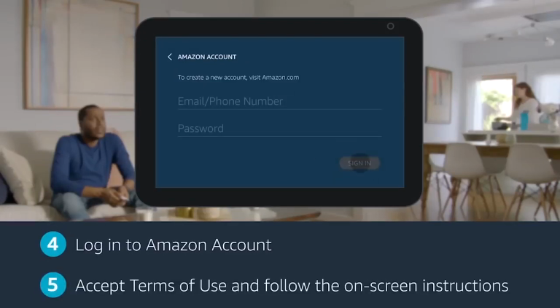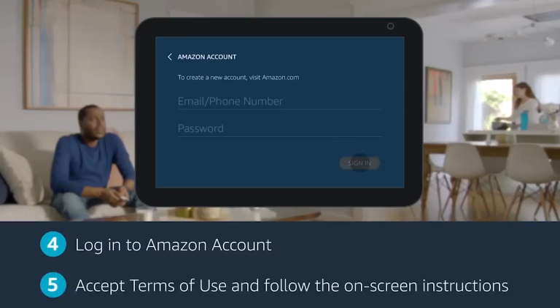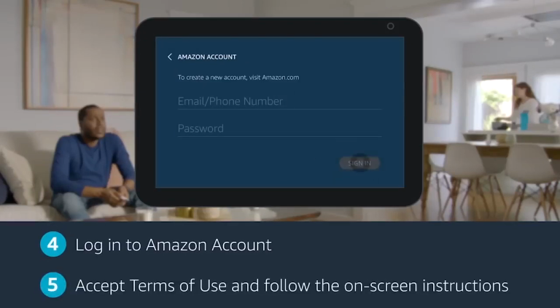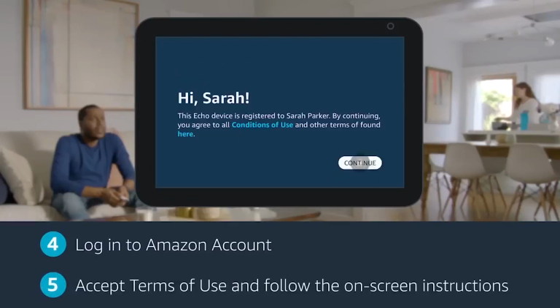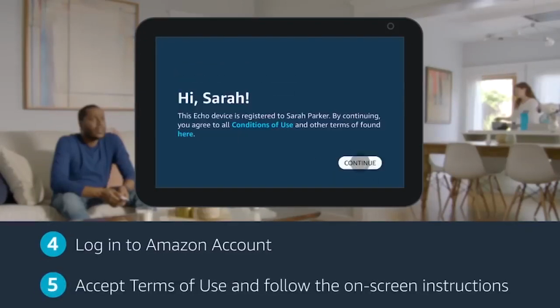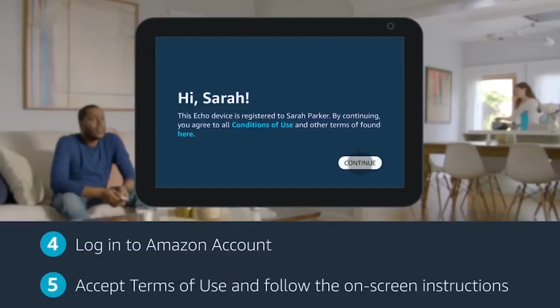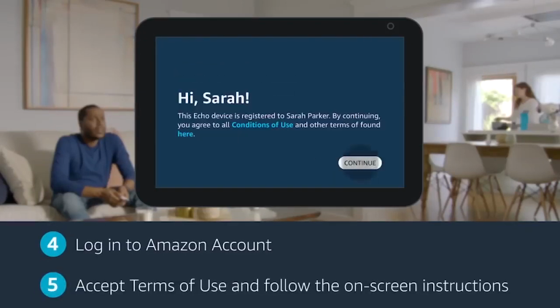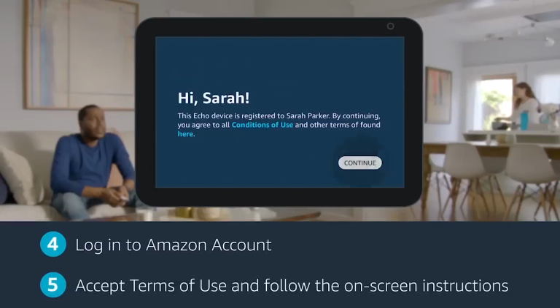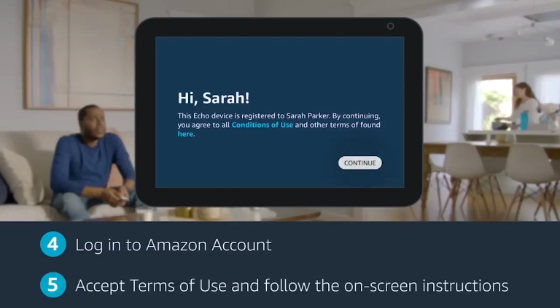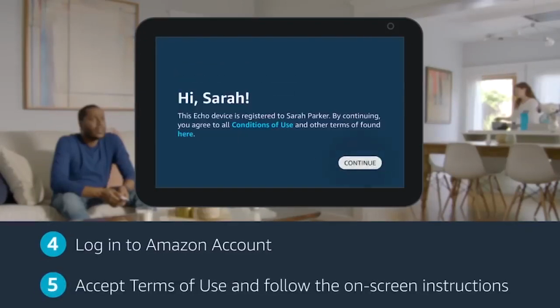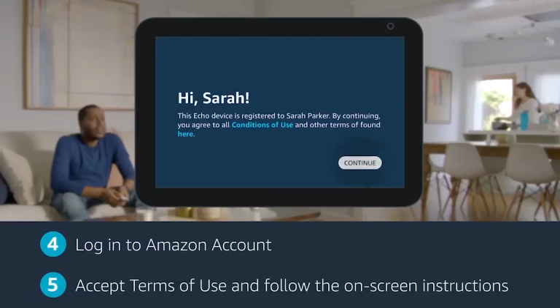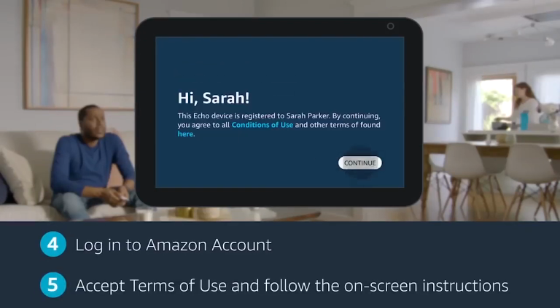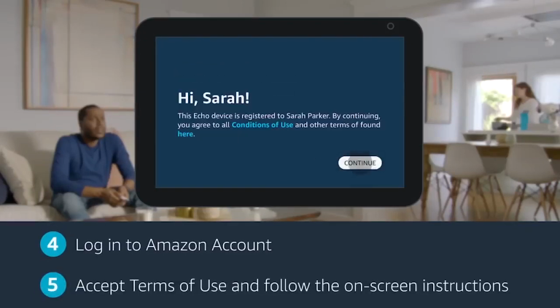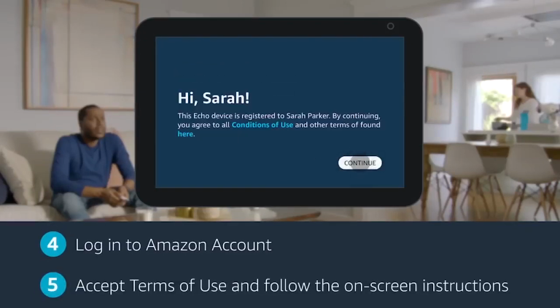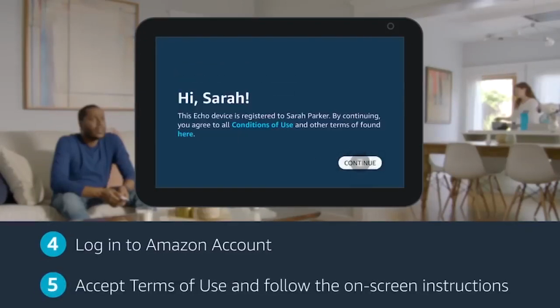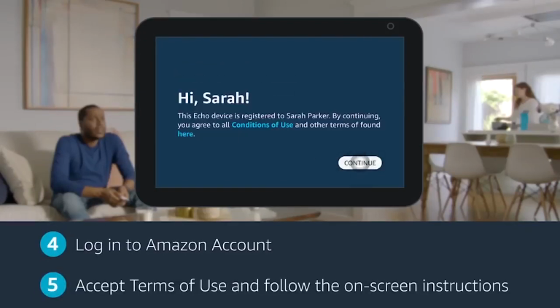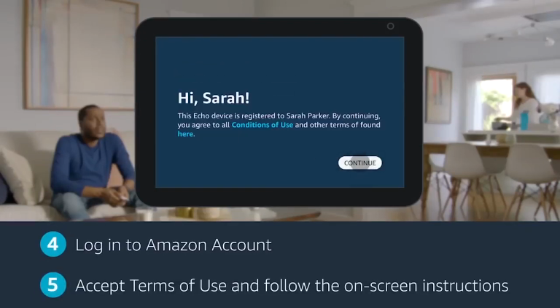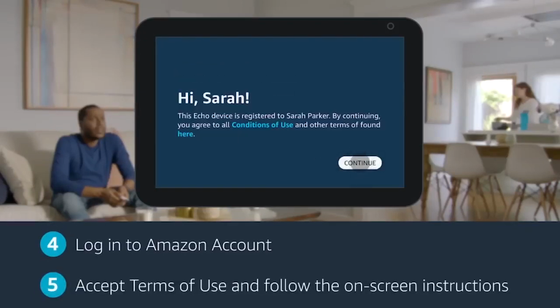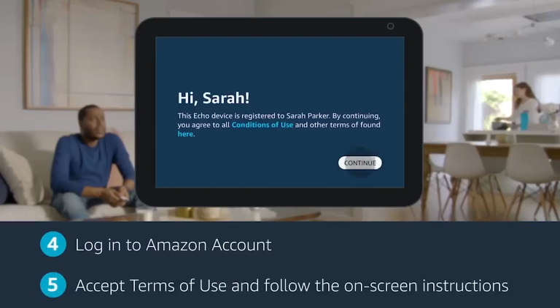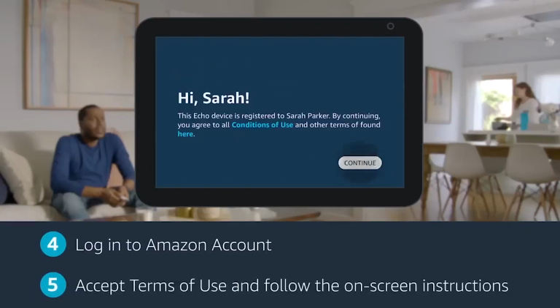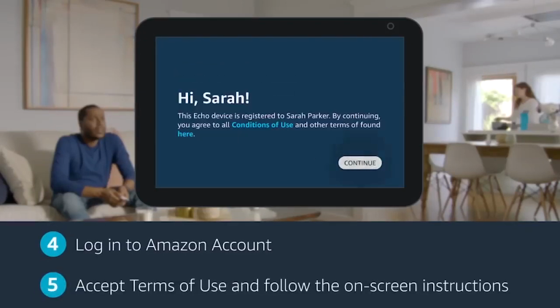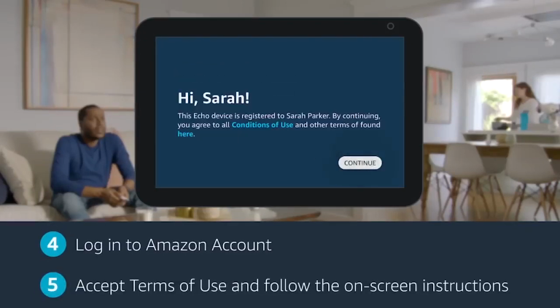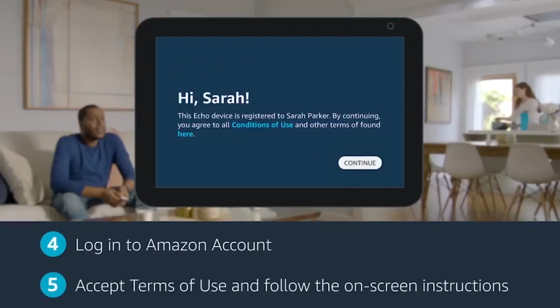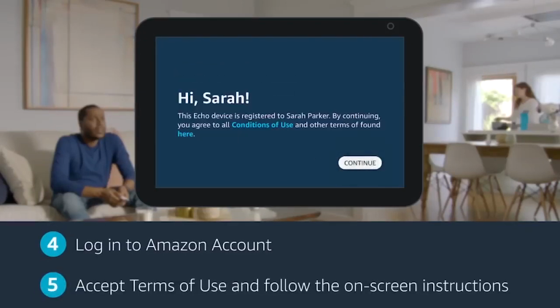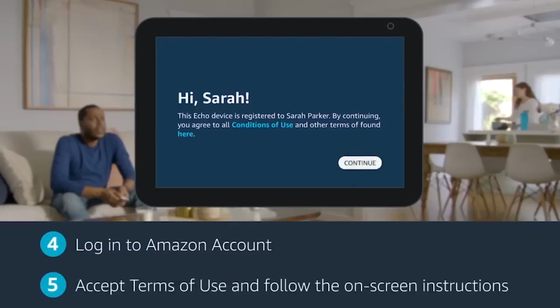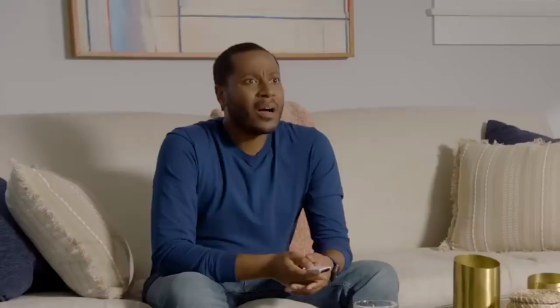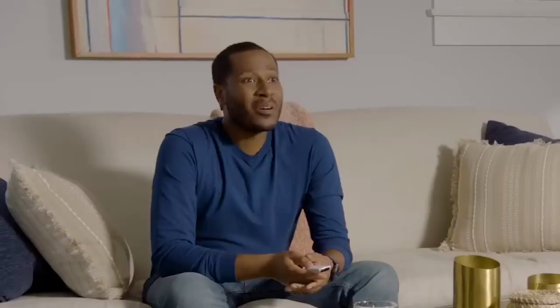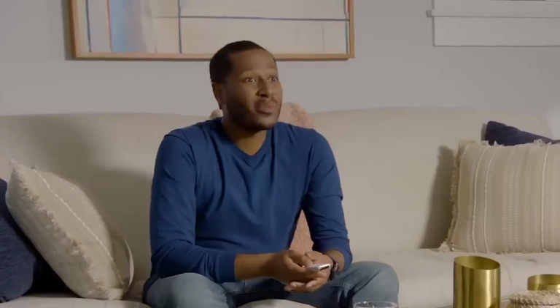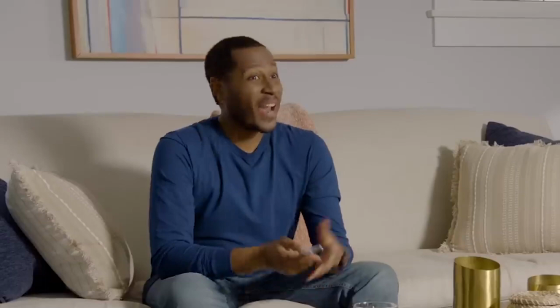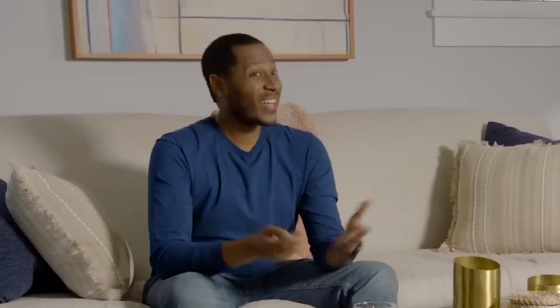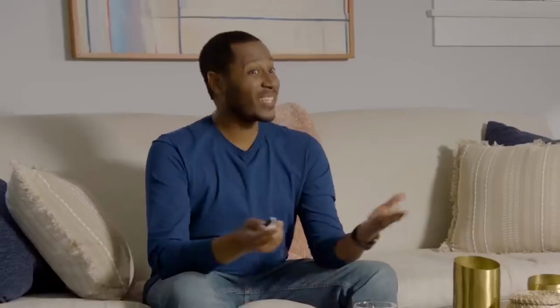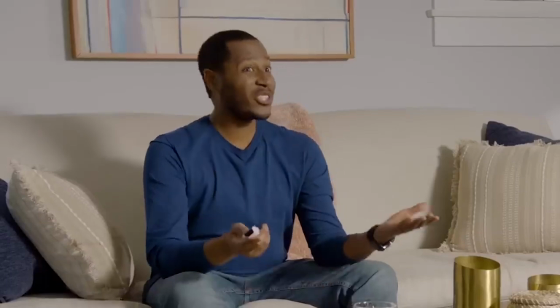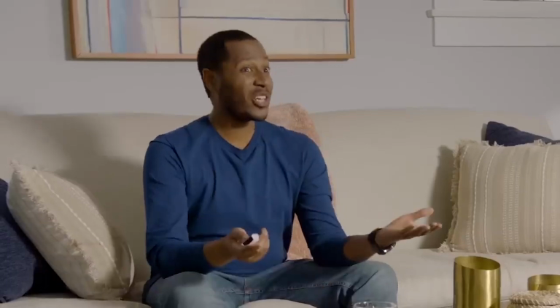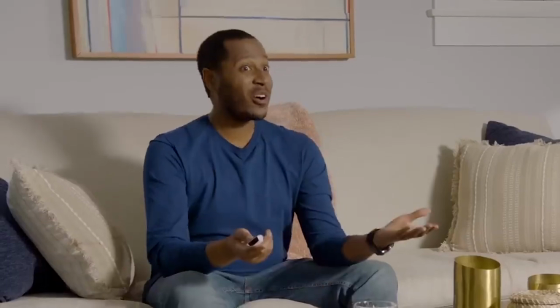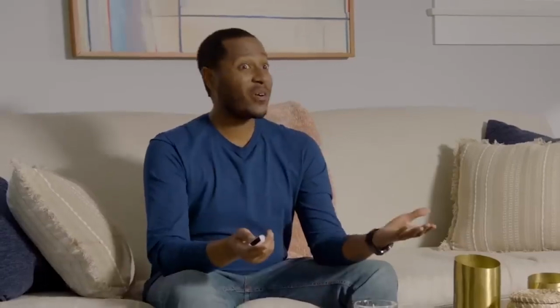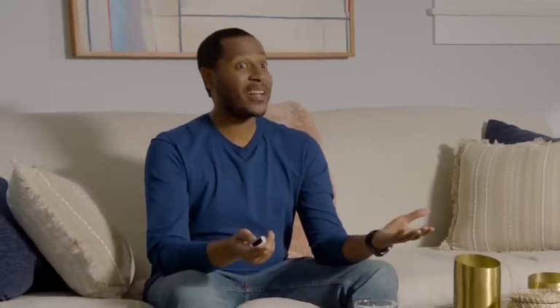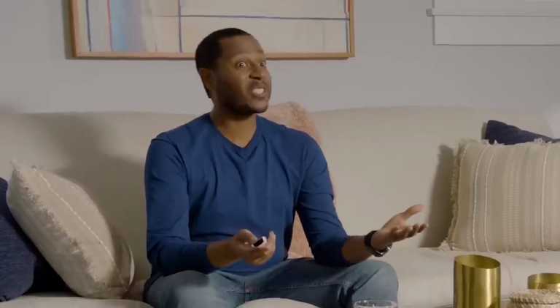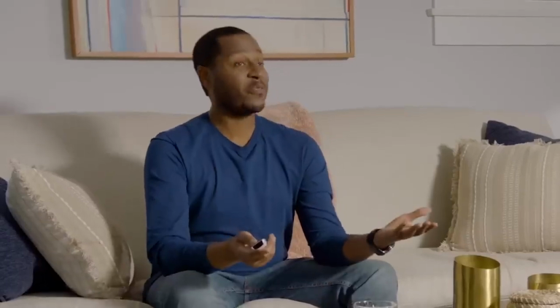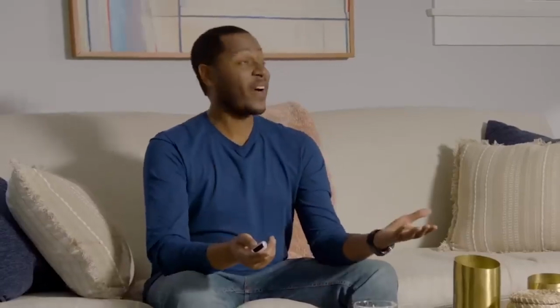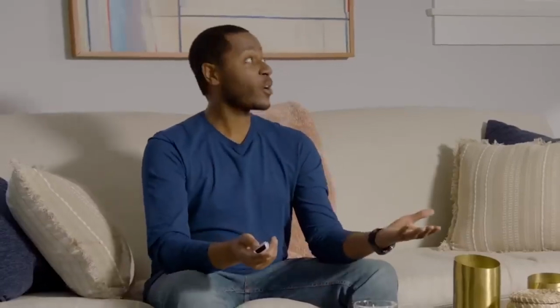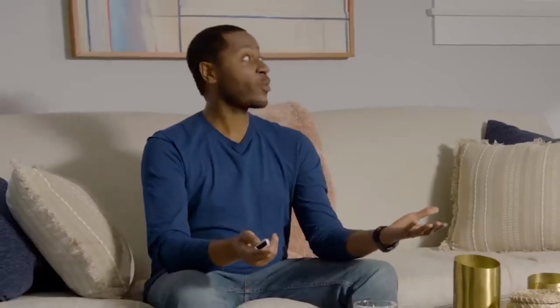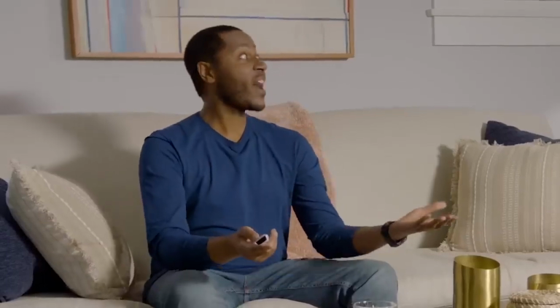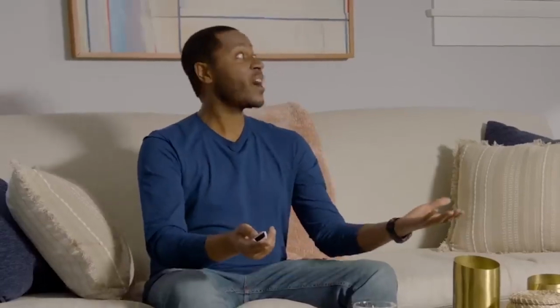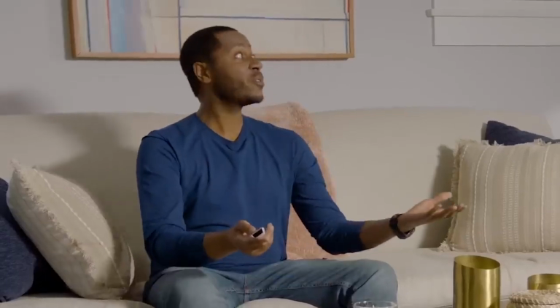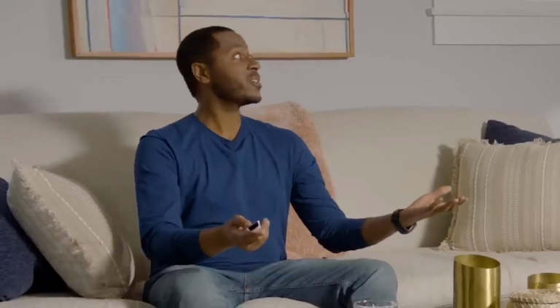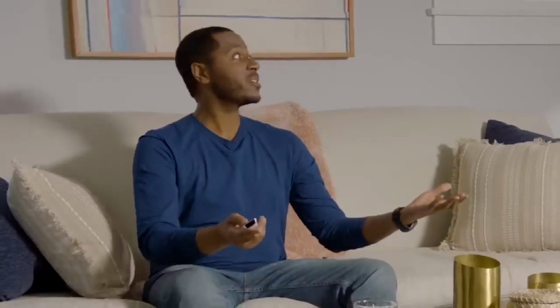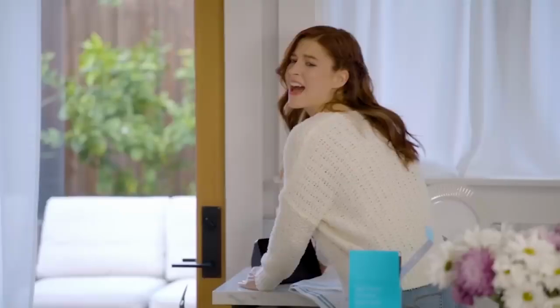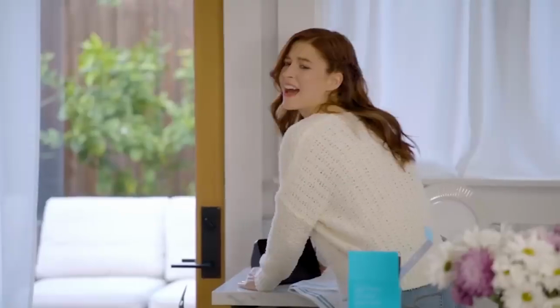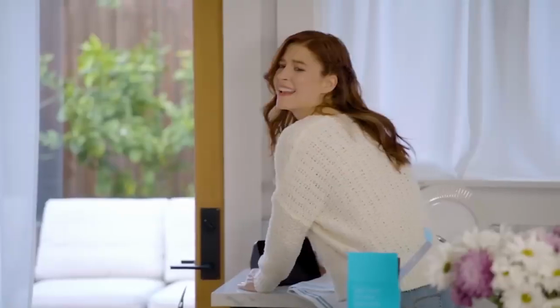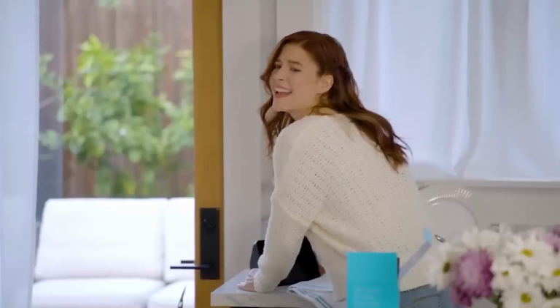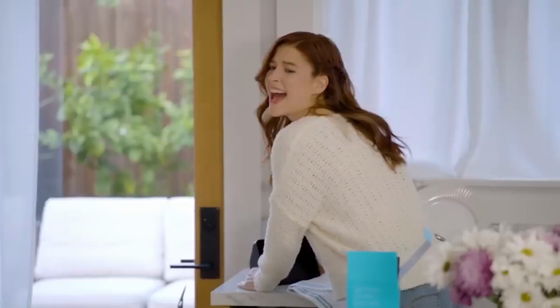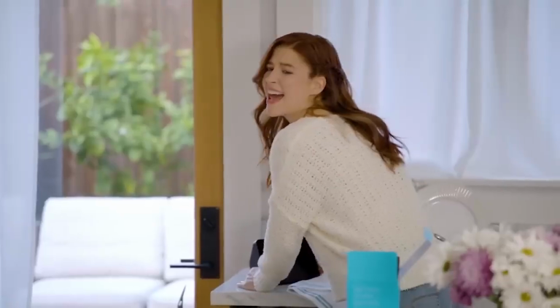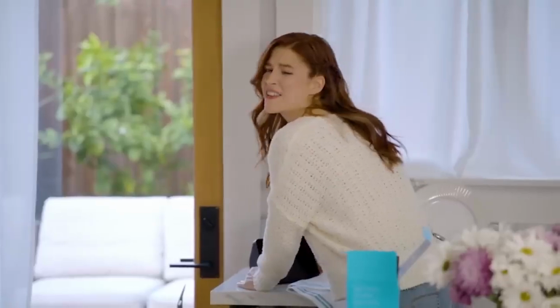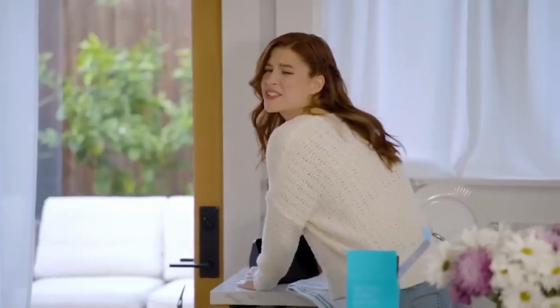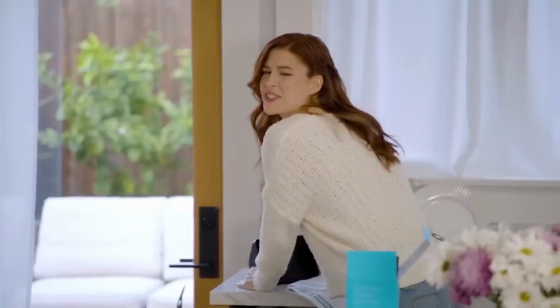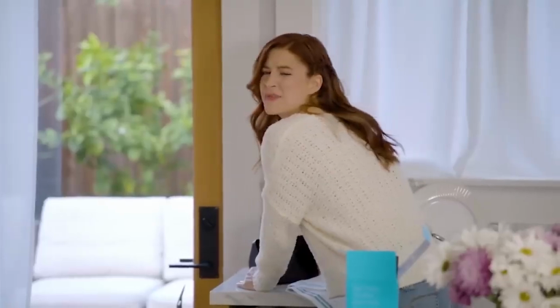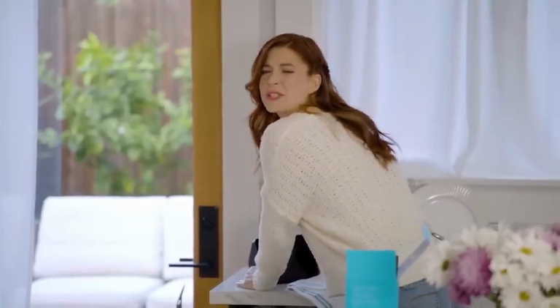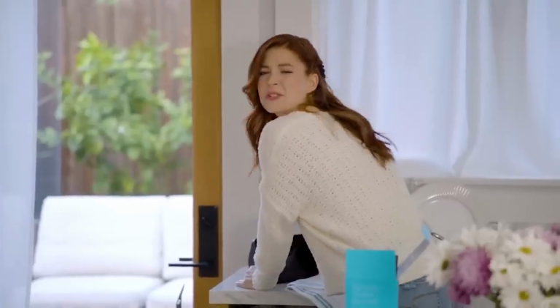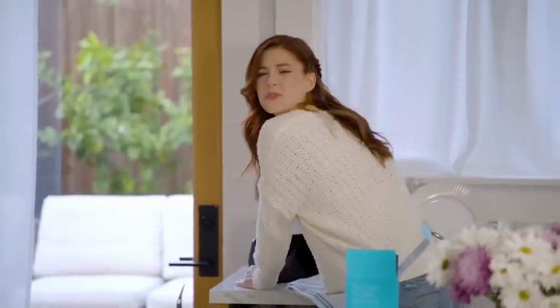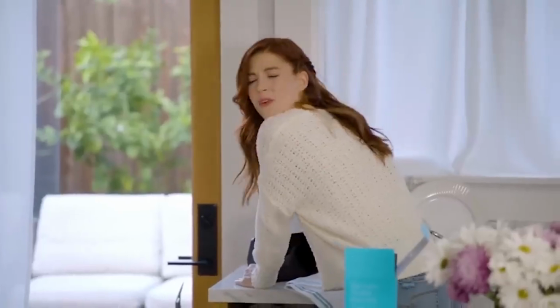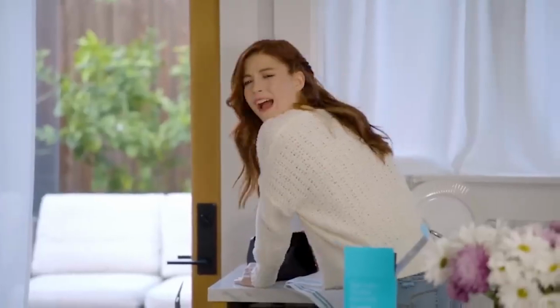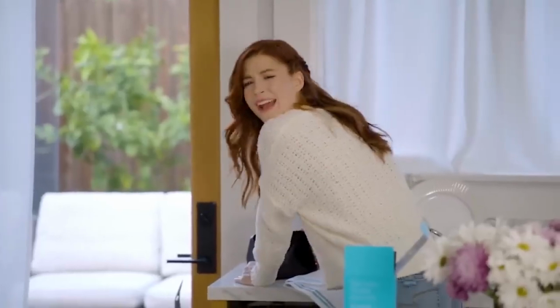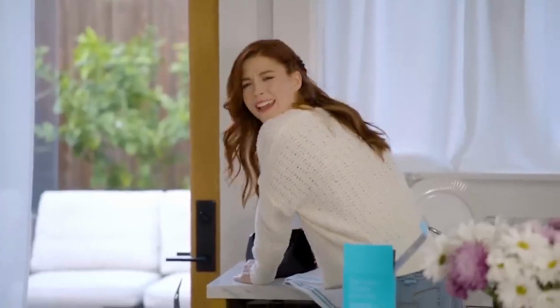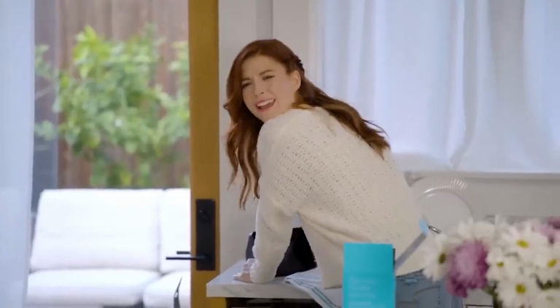Next, accept terms of use. Reality show — it's the final round. Nah, there's too much crying.